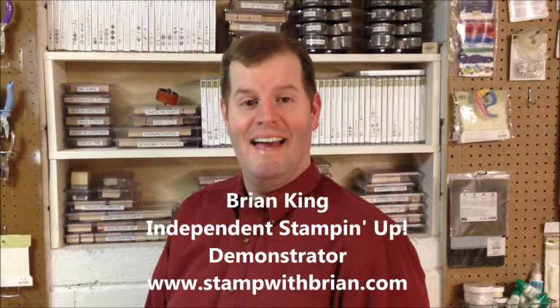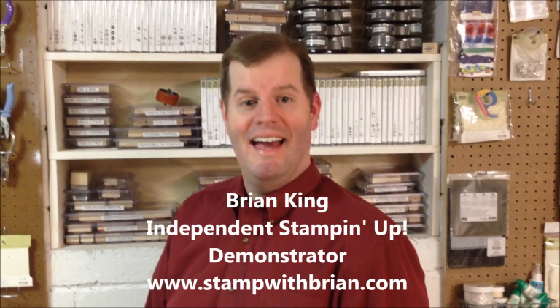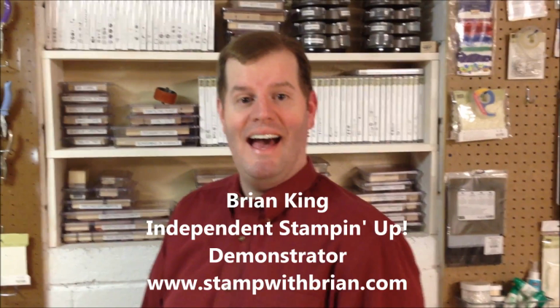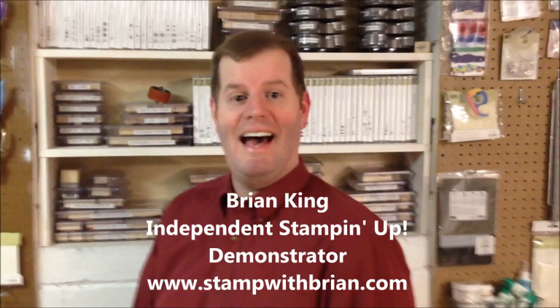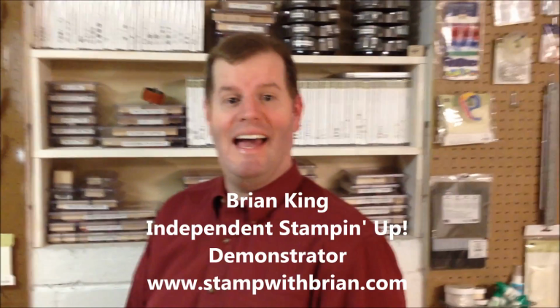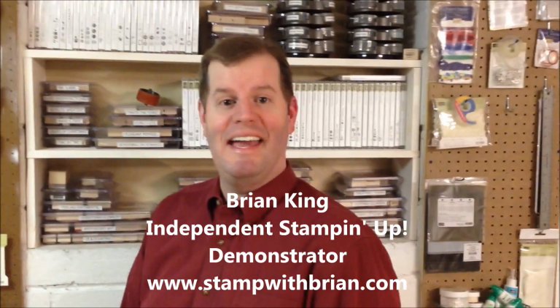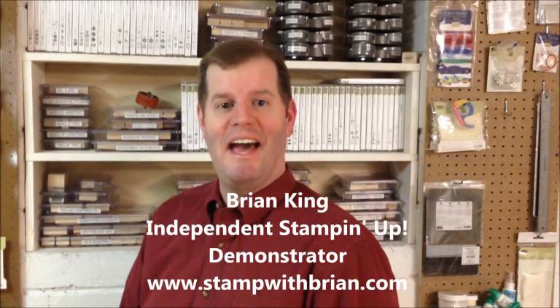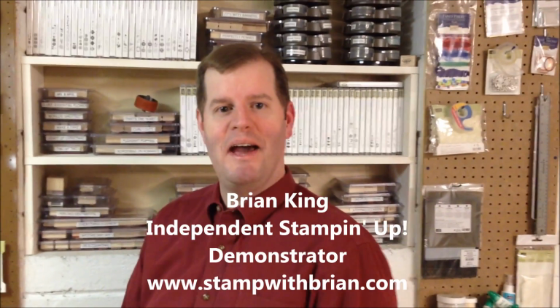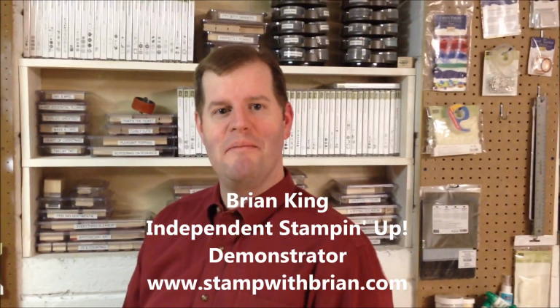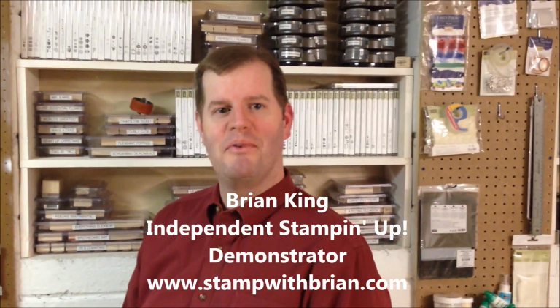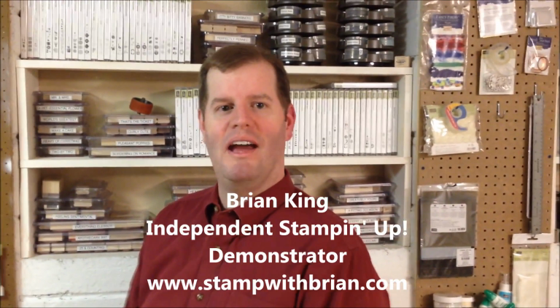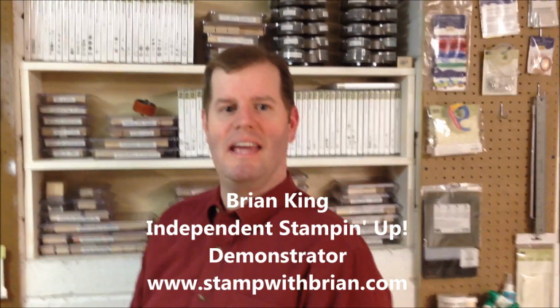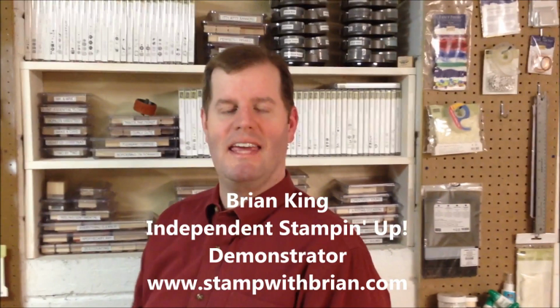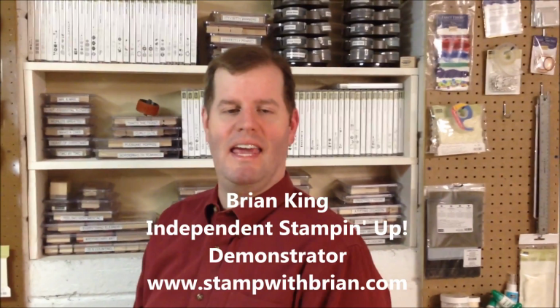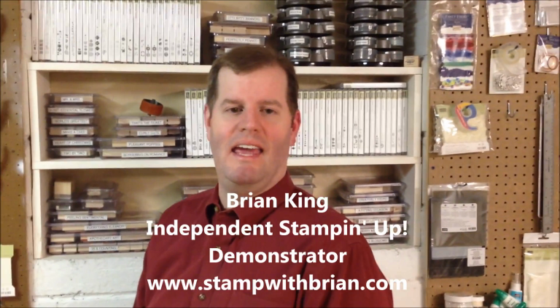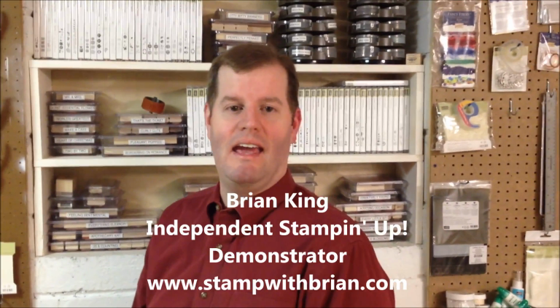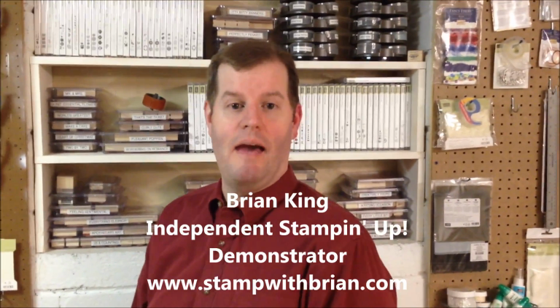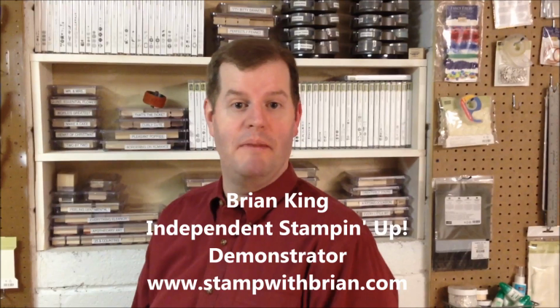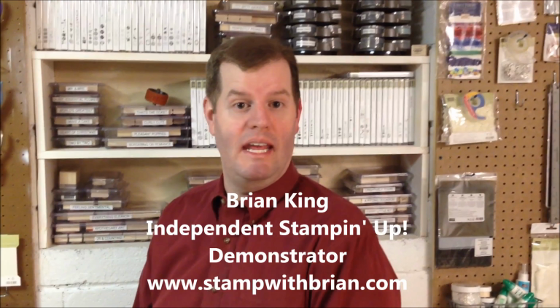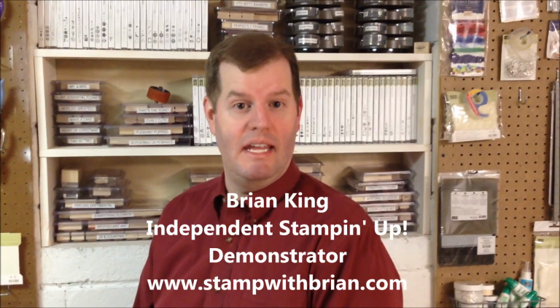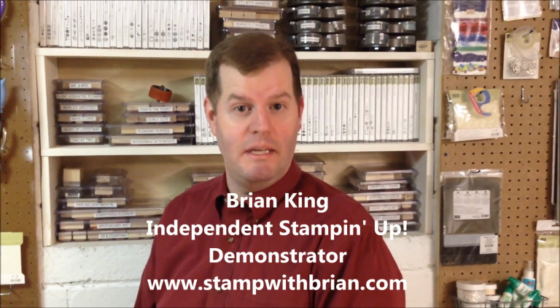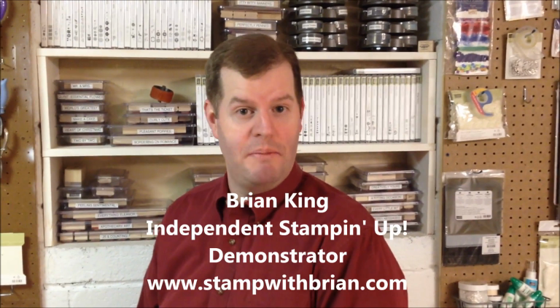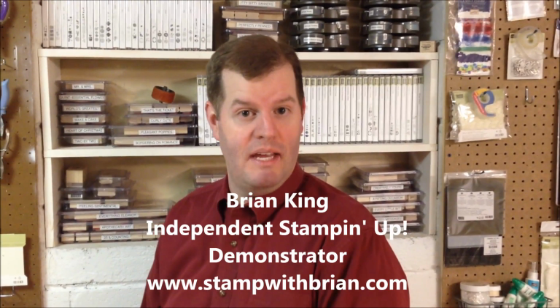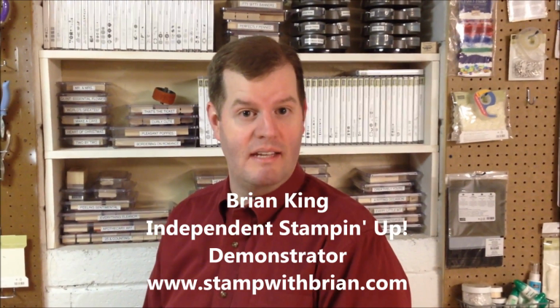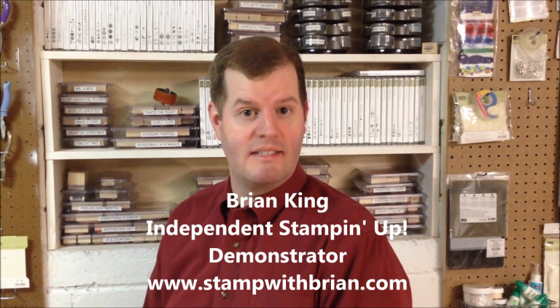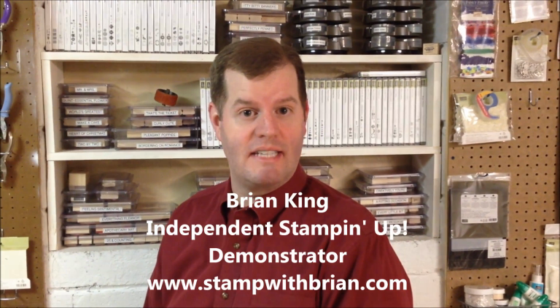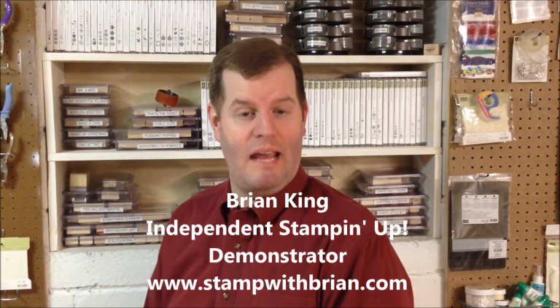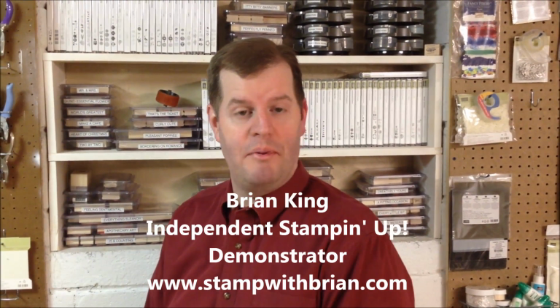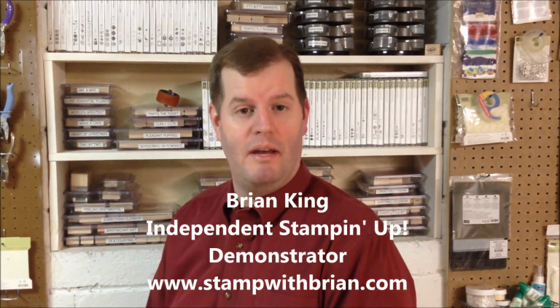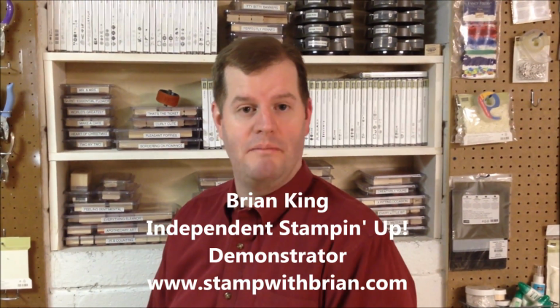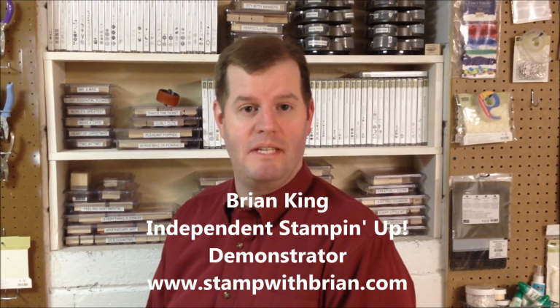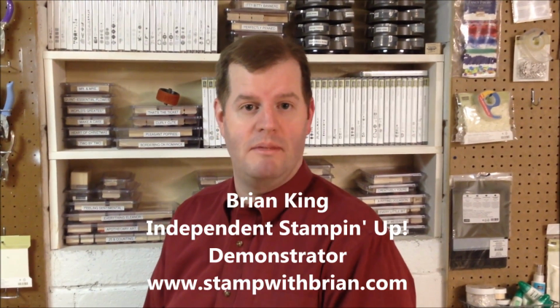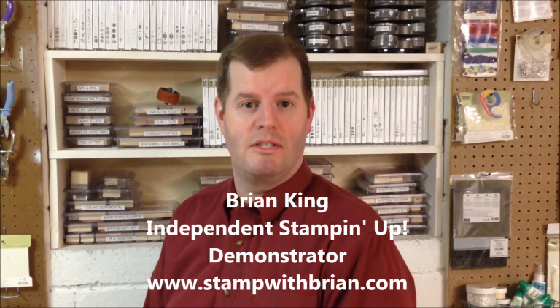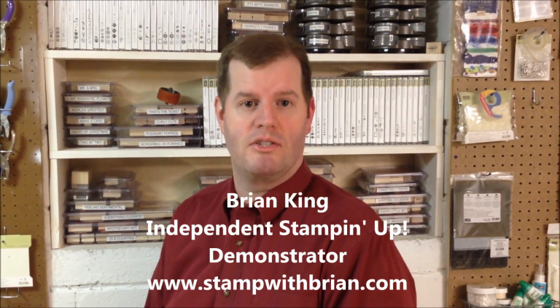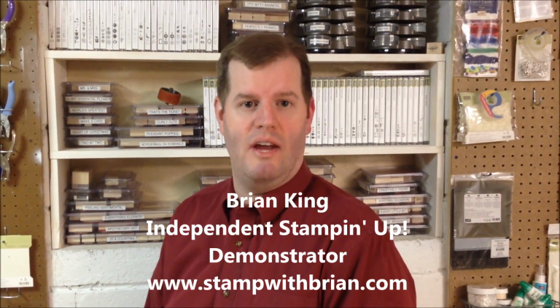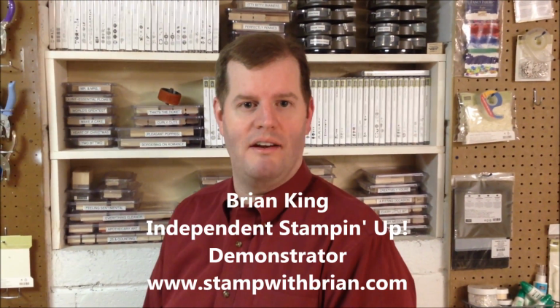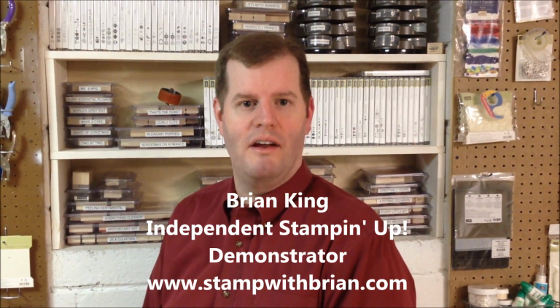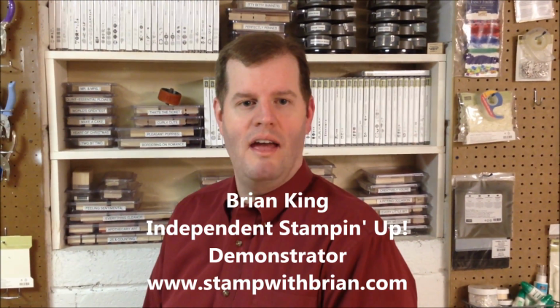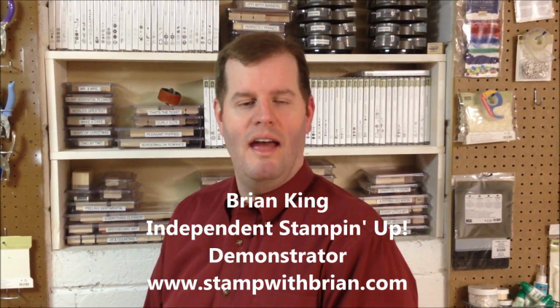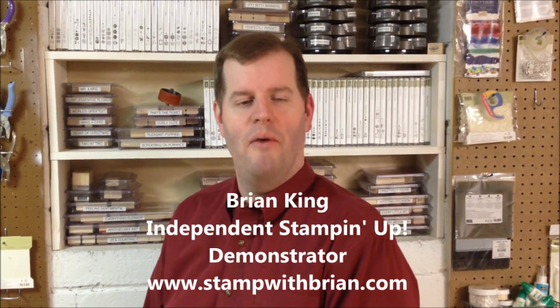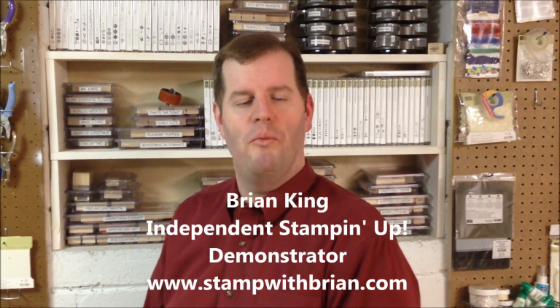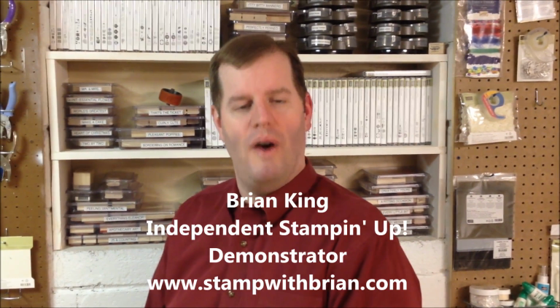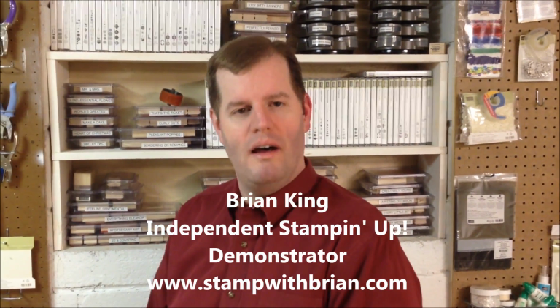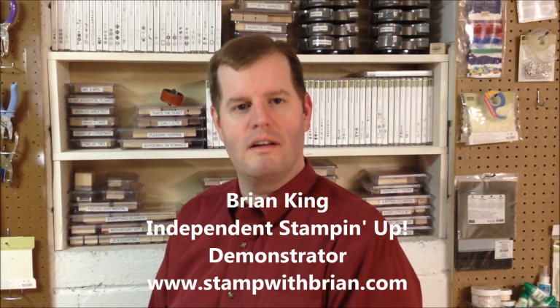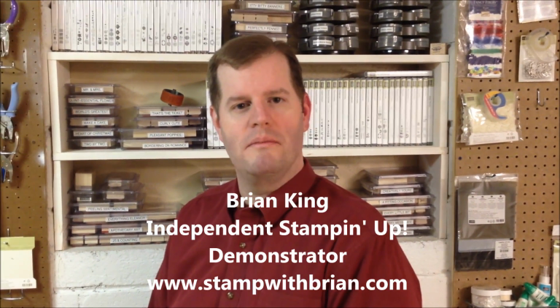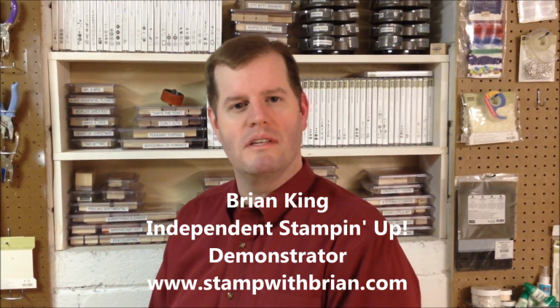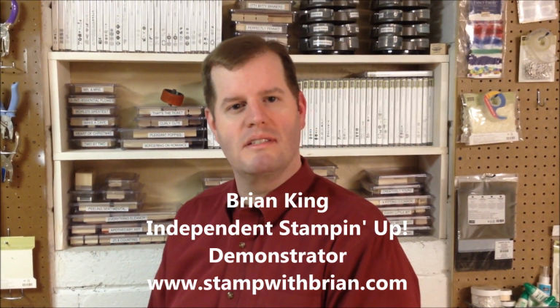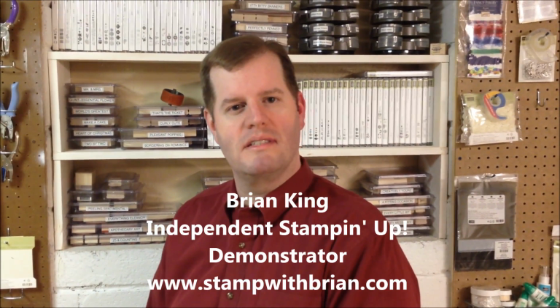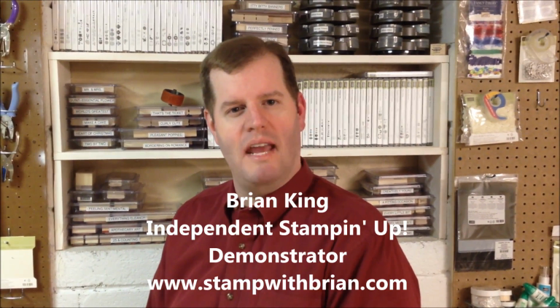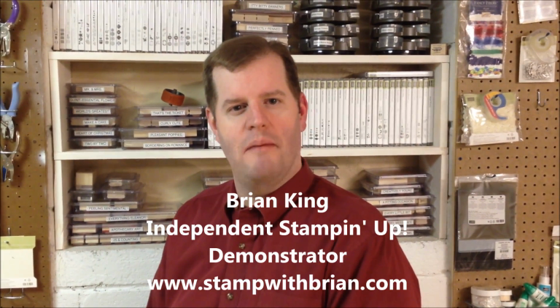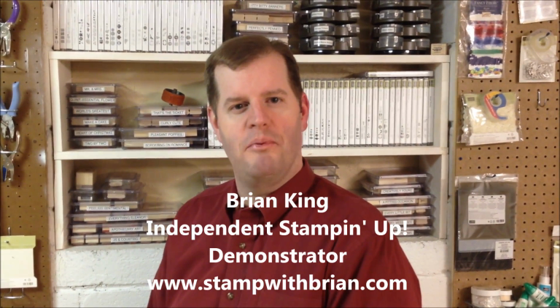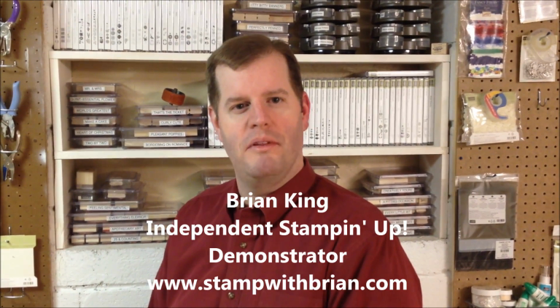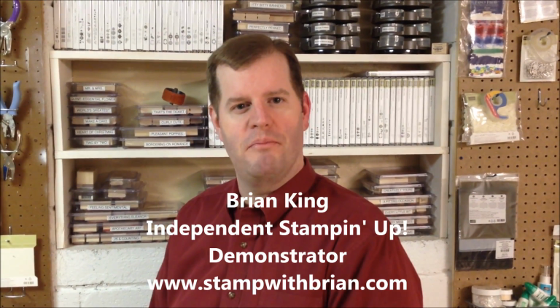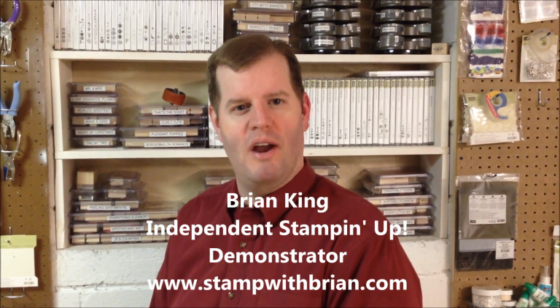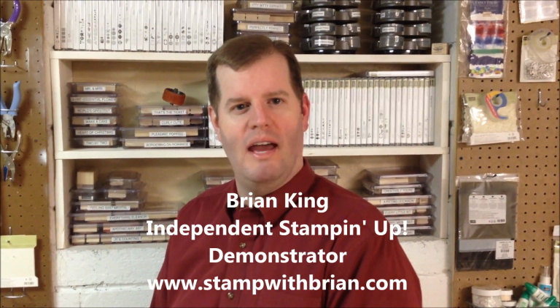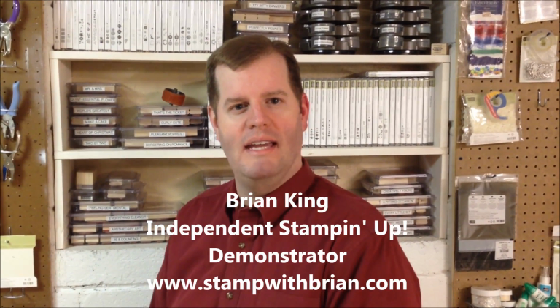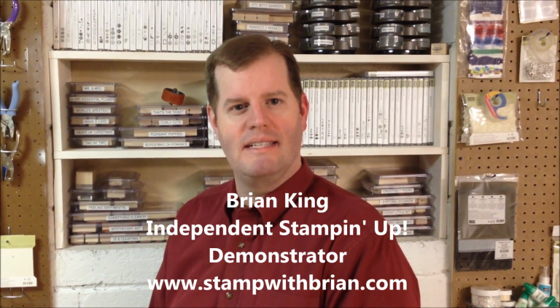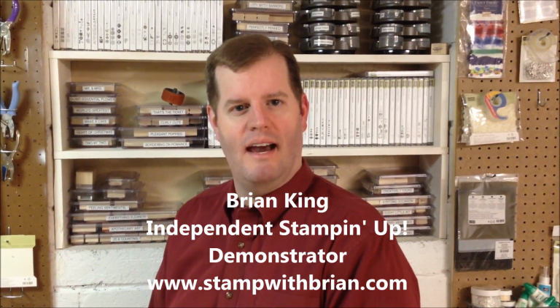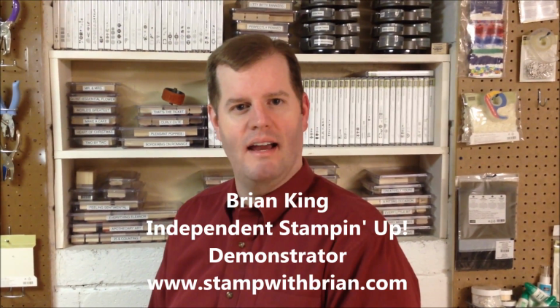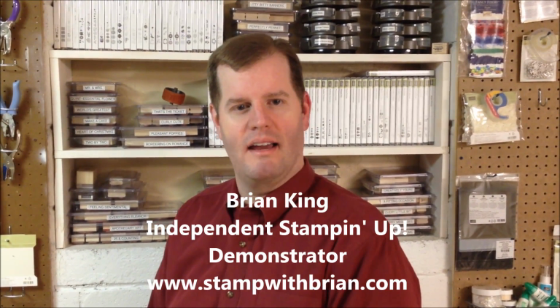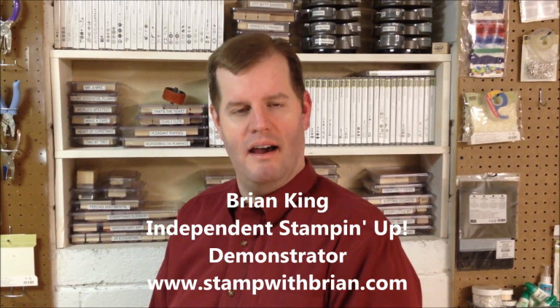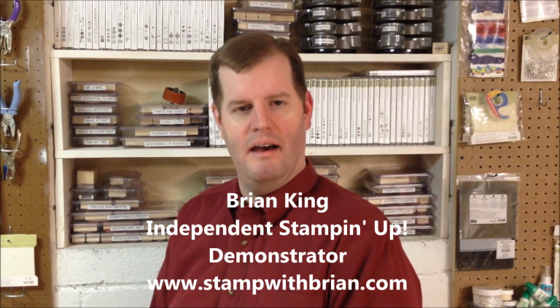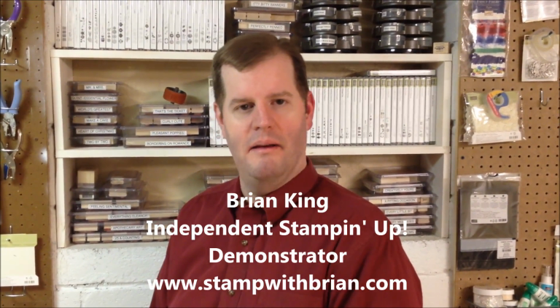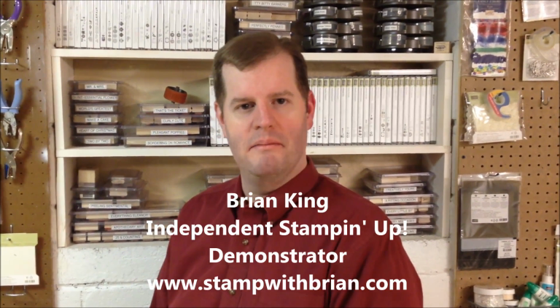Hi, I'm Brian King. I'm an independent Stampin' Up! demonstrator and welcome to stampwithbrian.com.